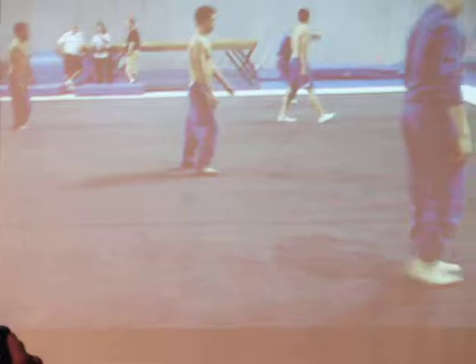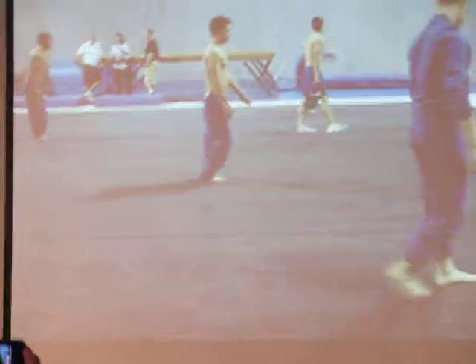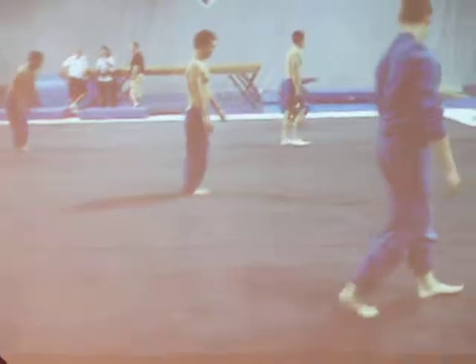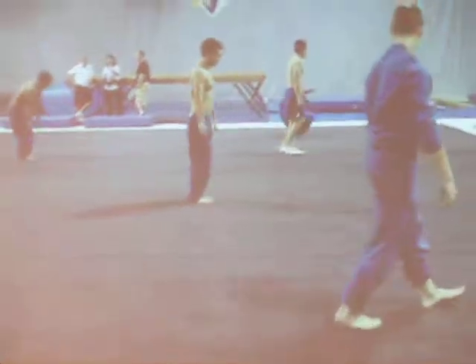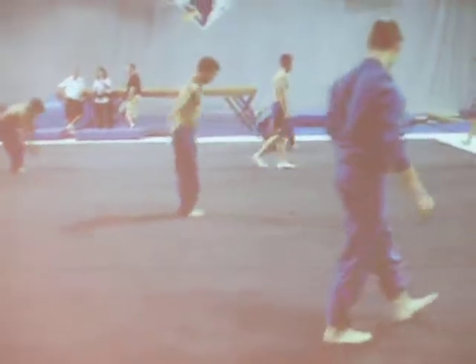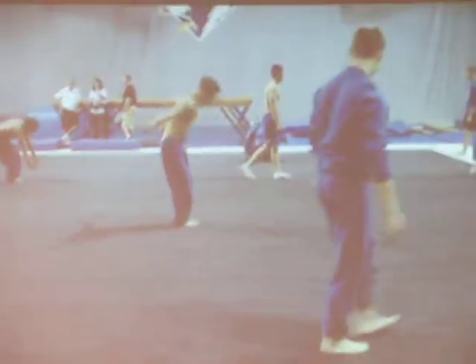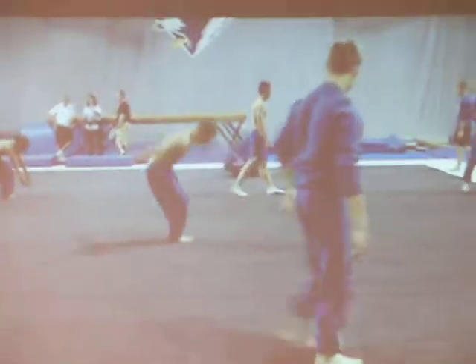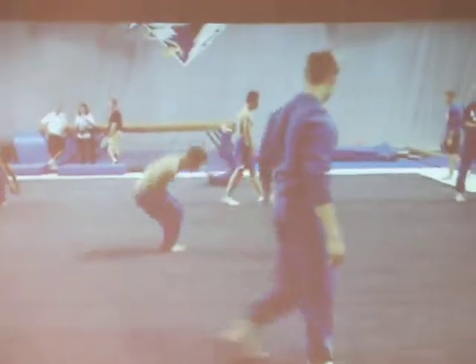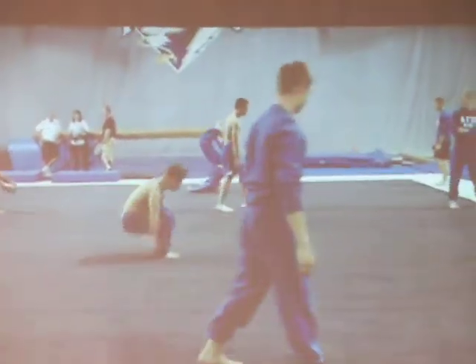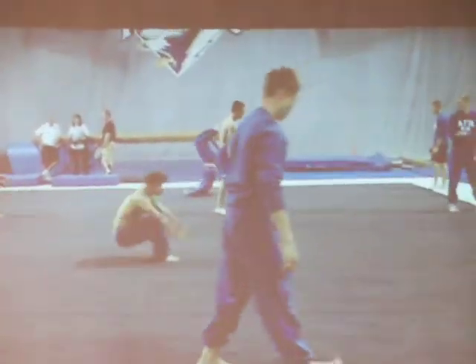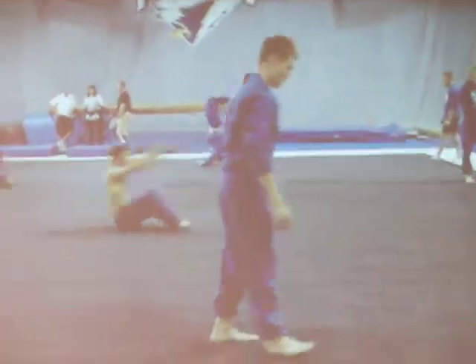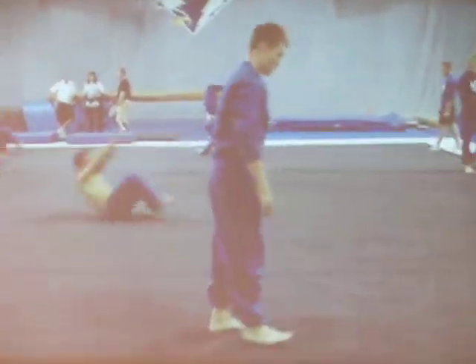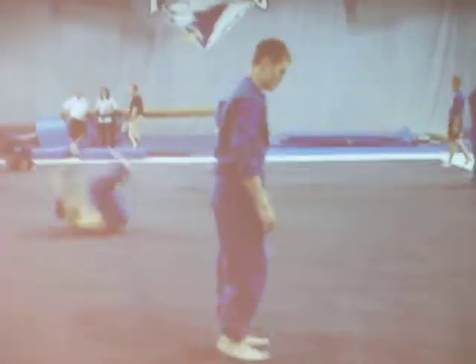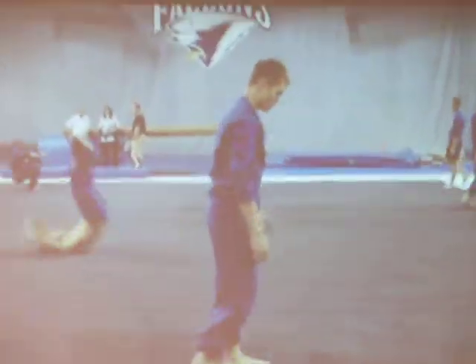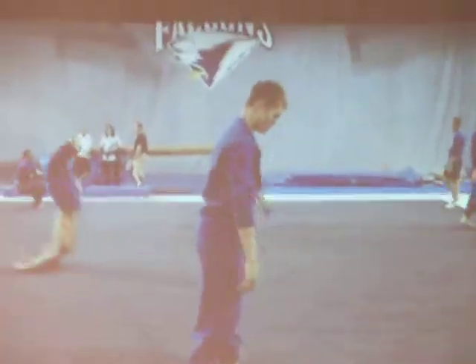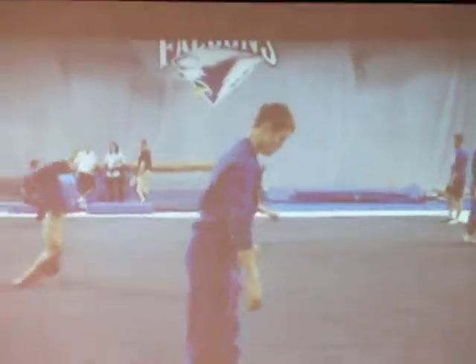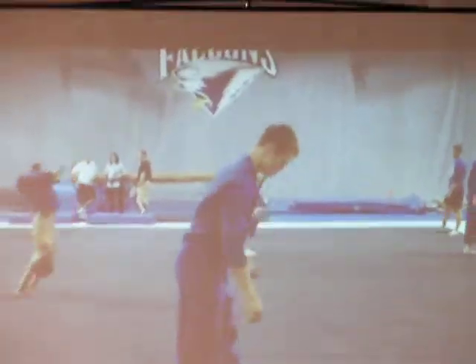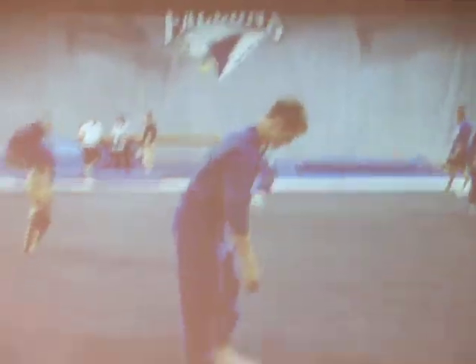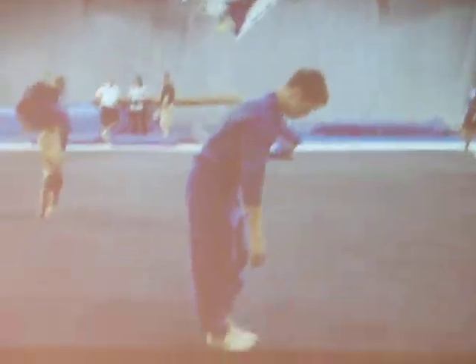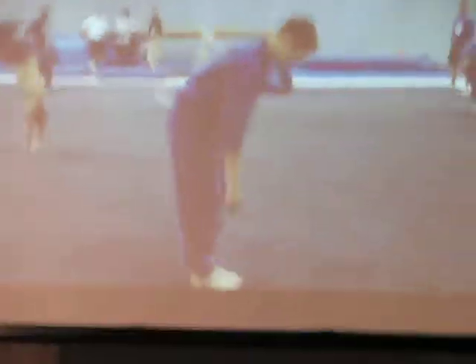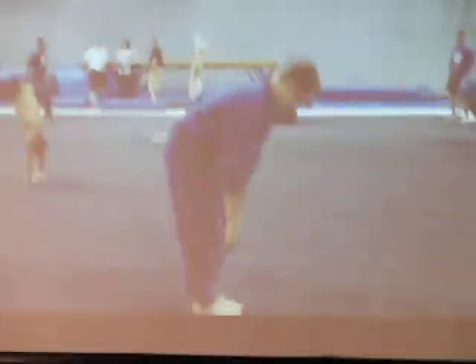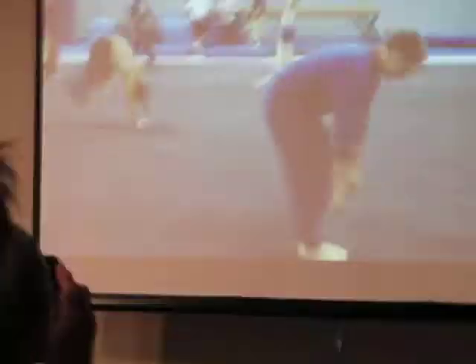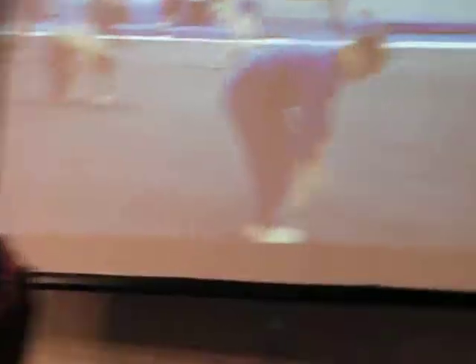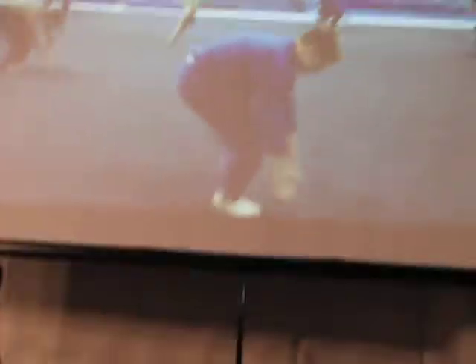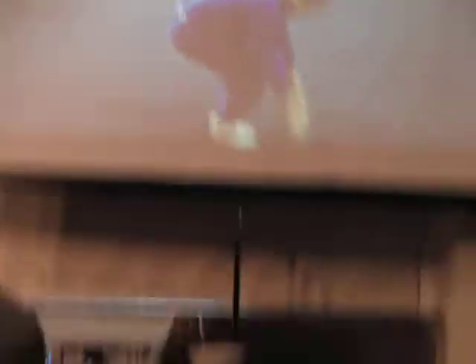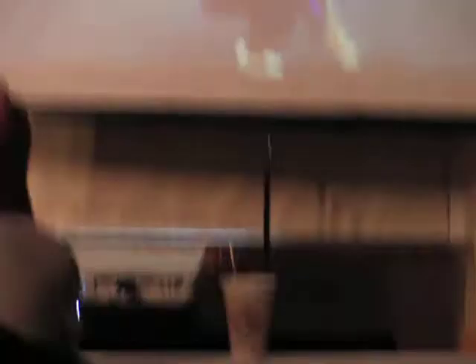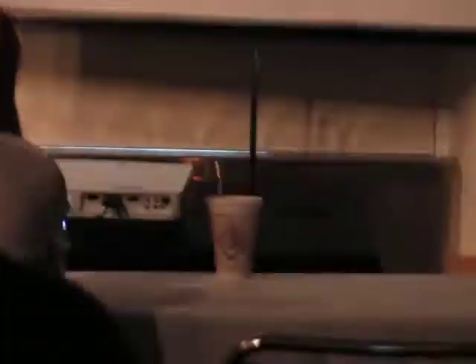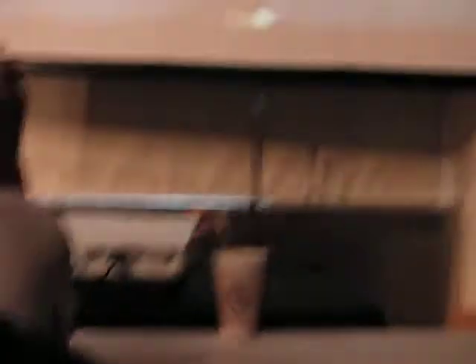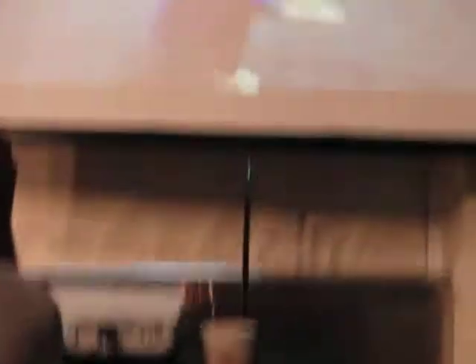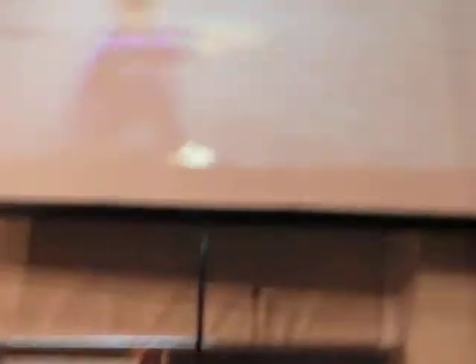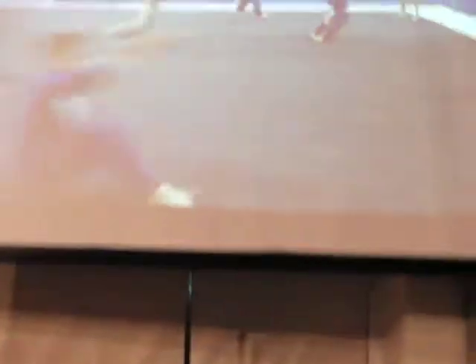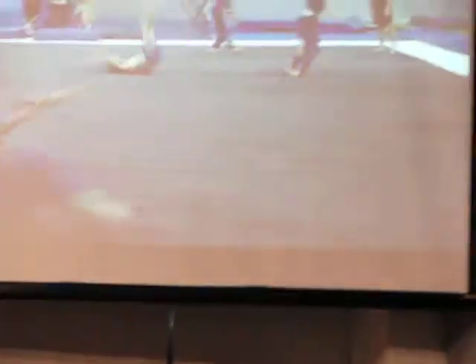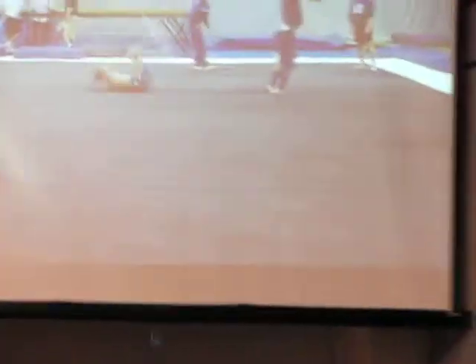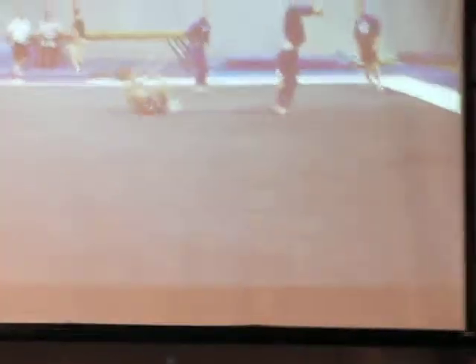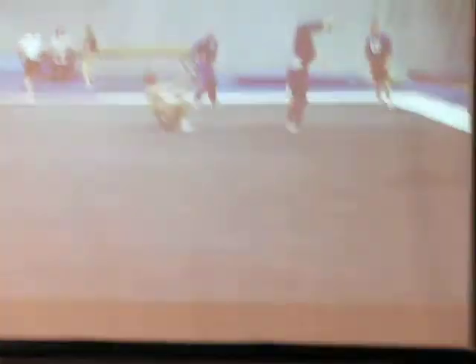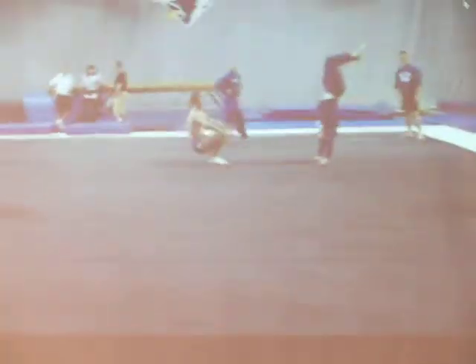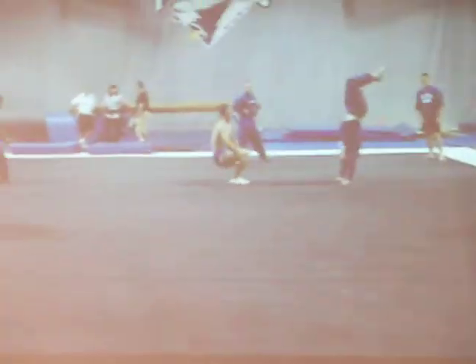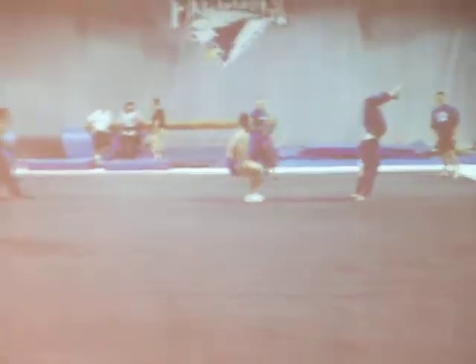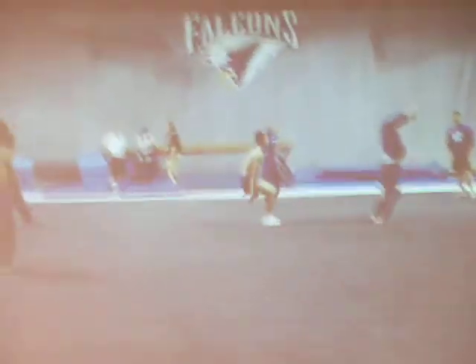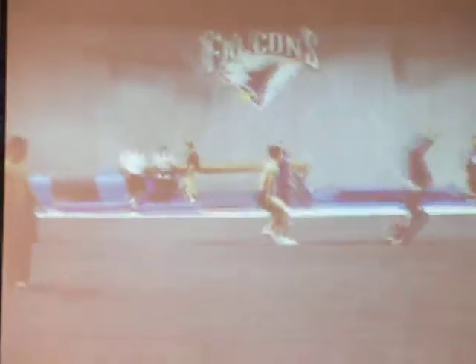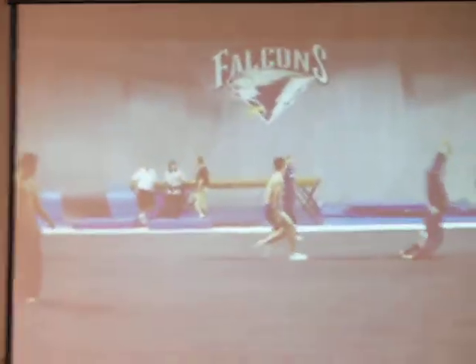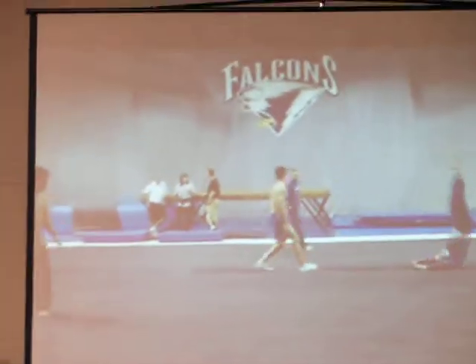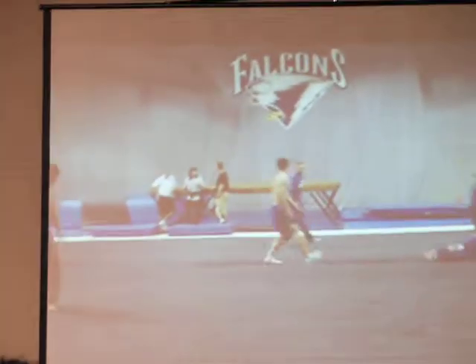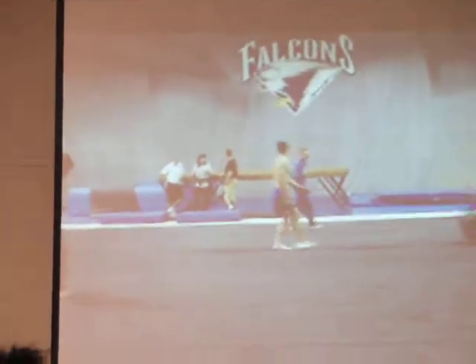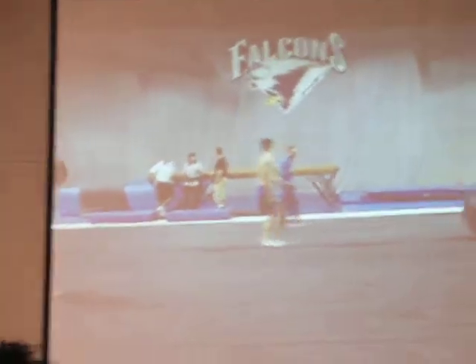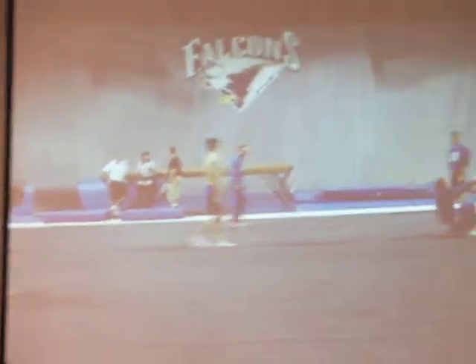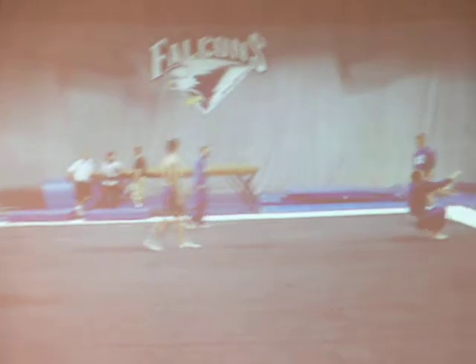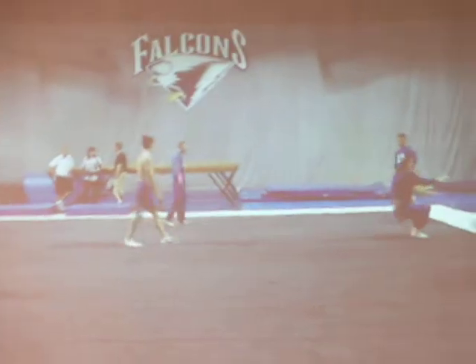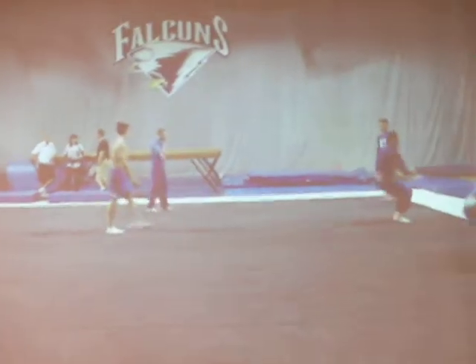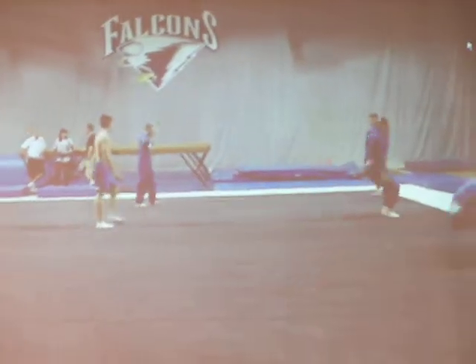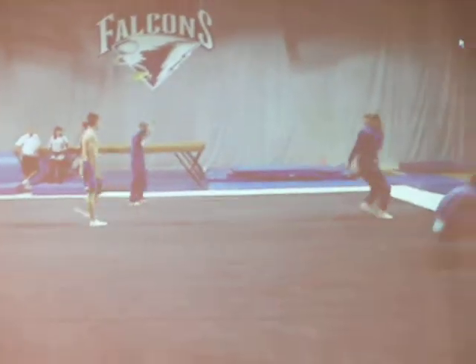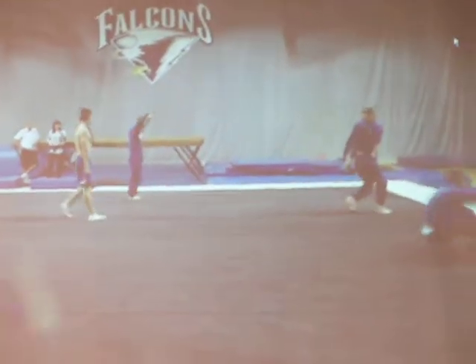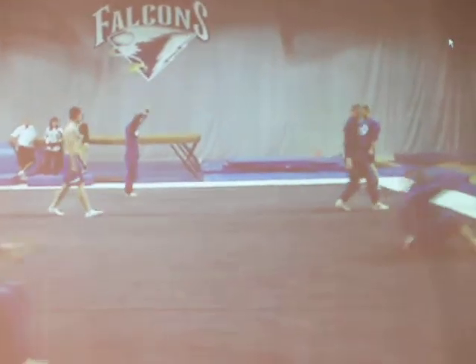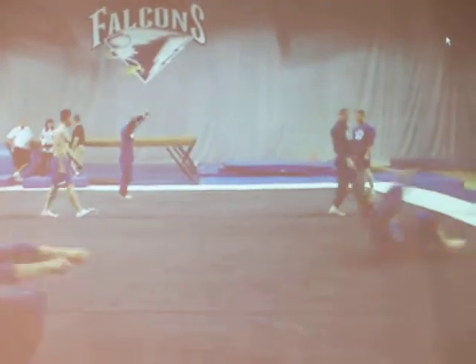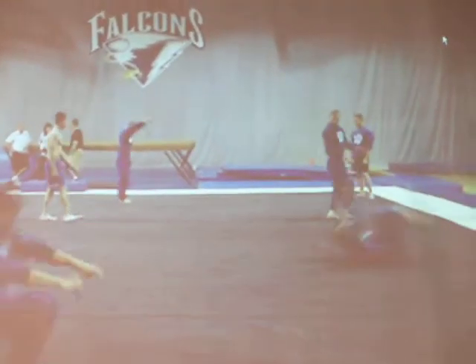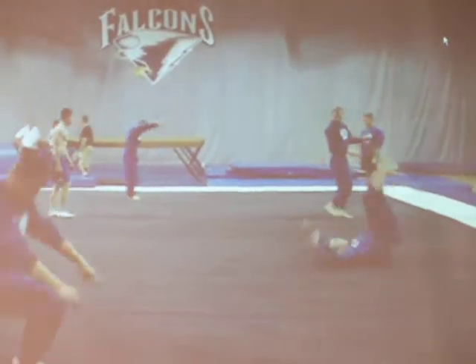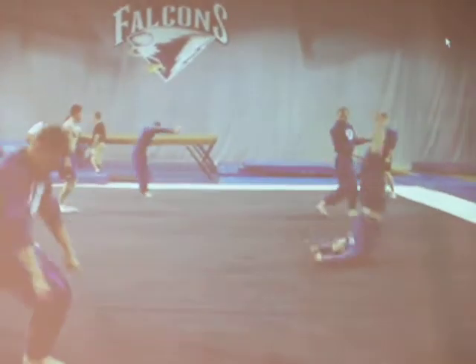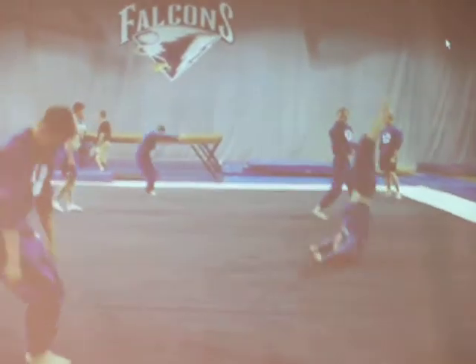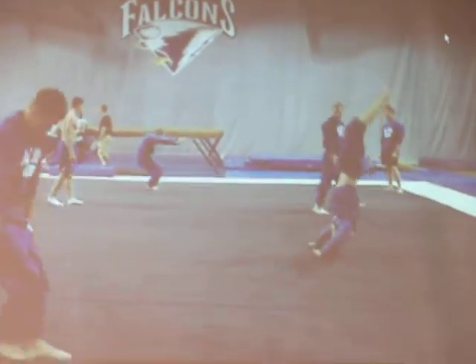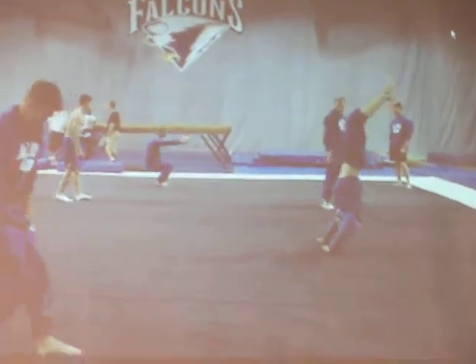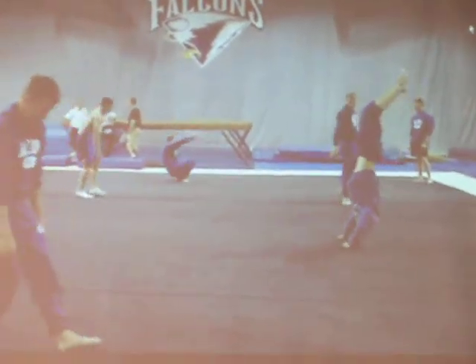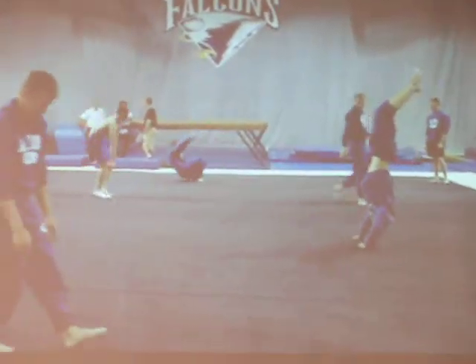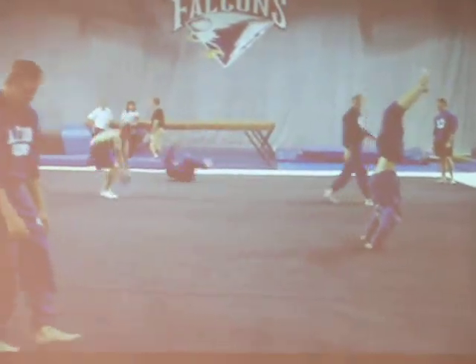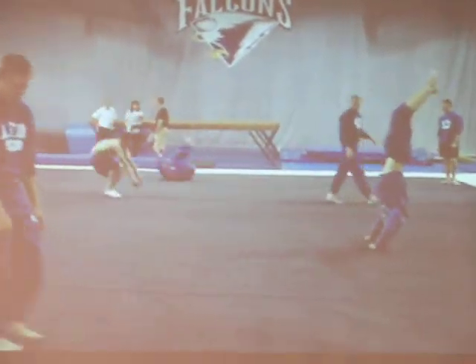Still working — you're still not hitting it. You can see it right there: the pike tuck position.